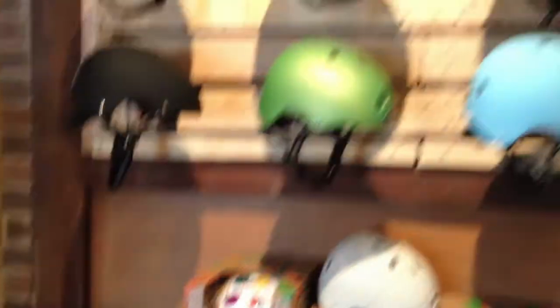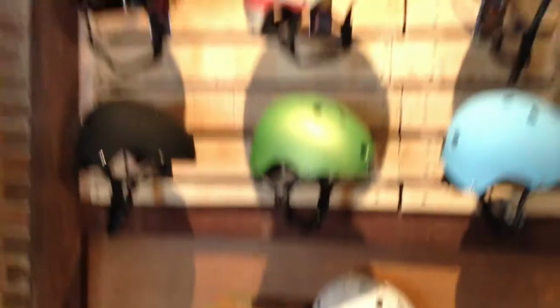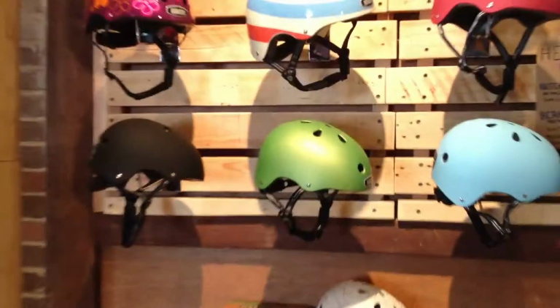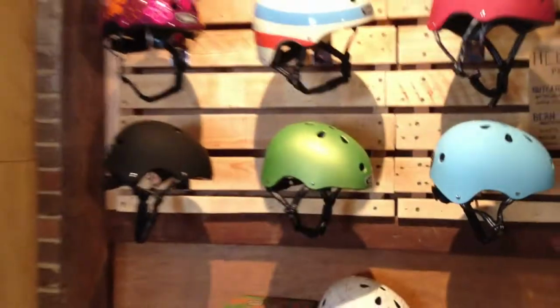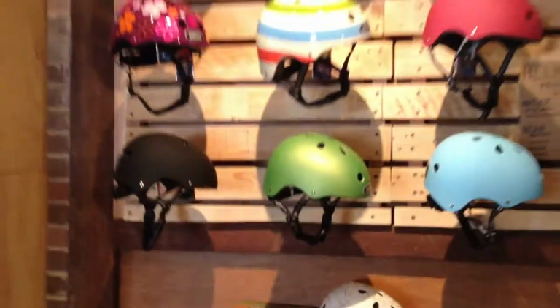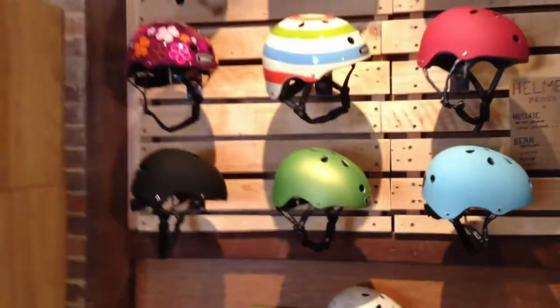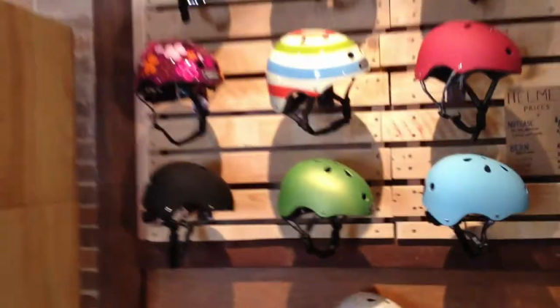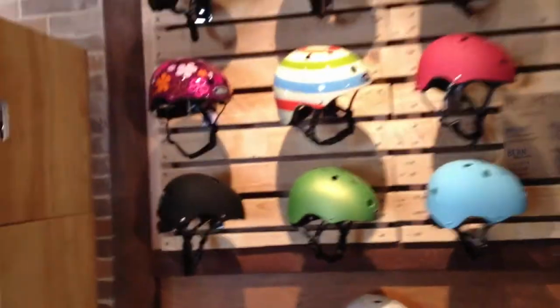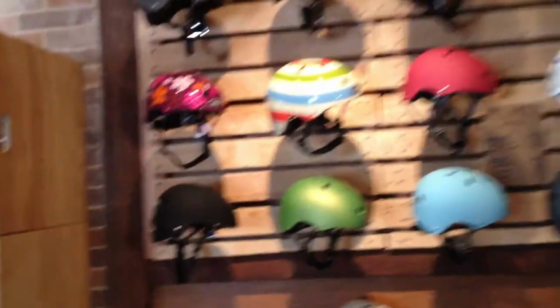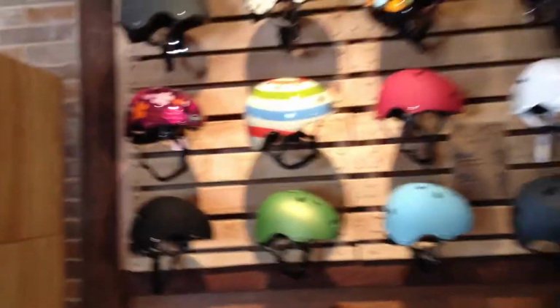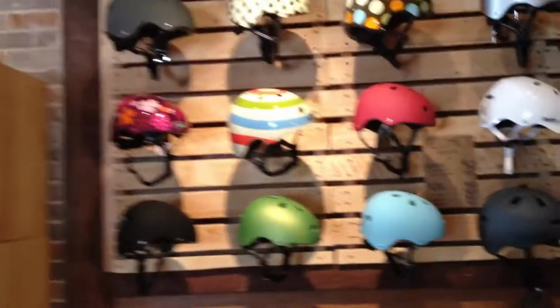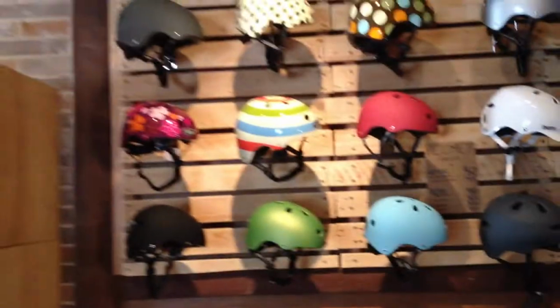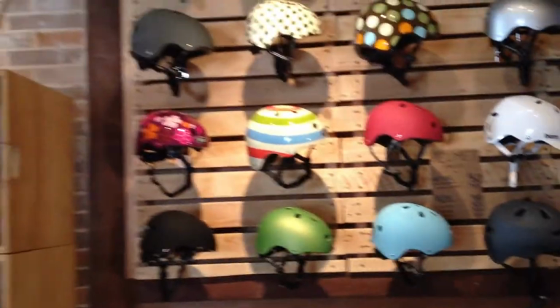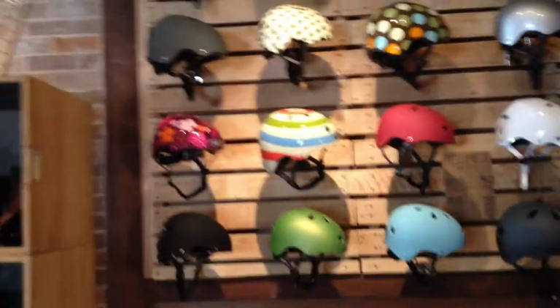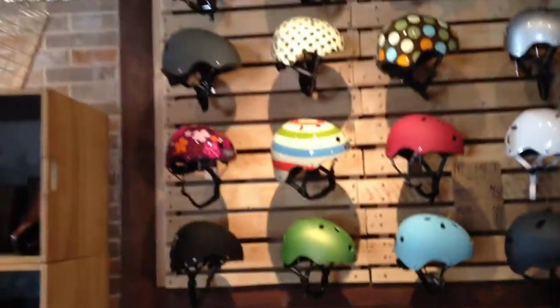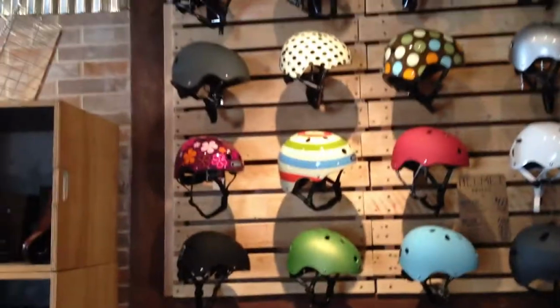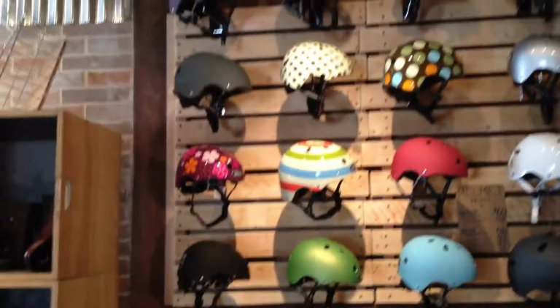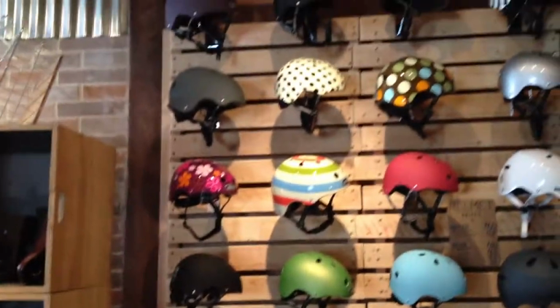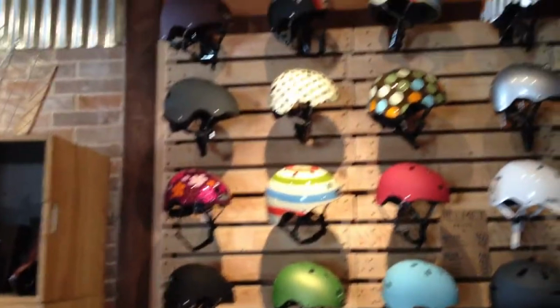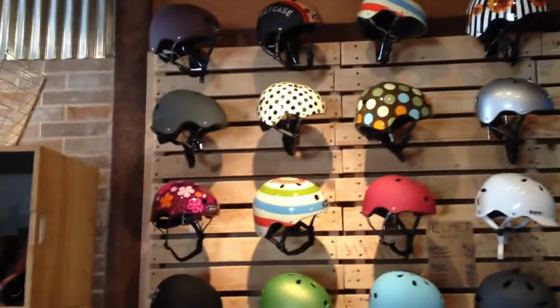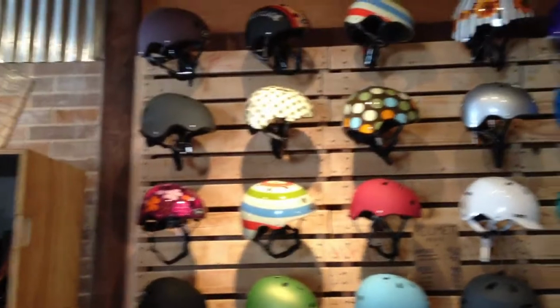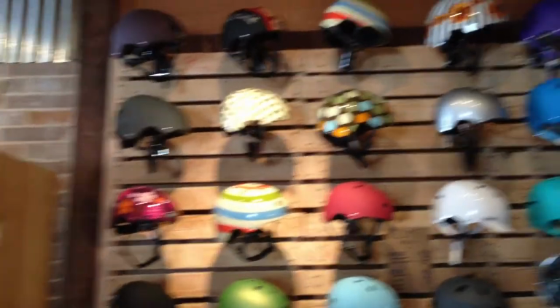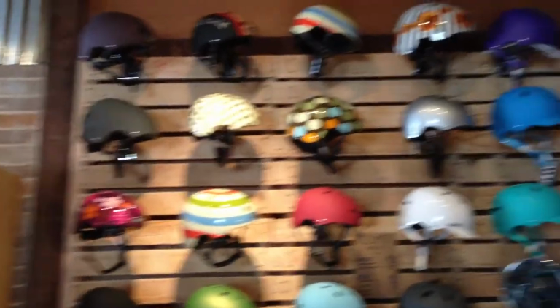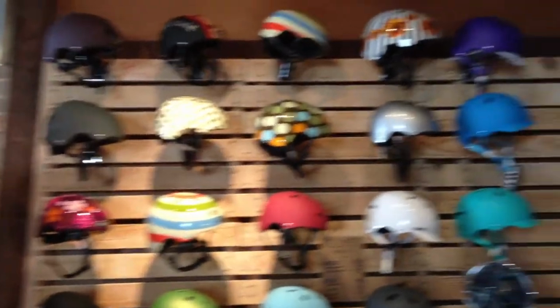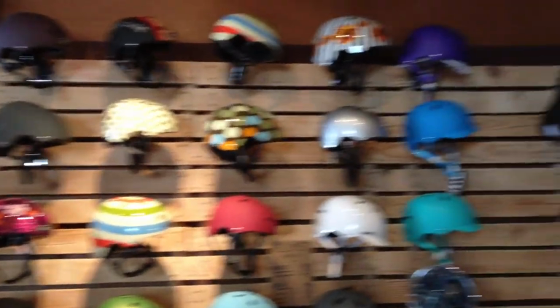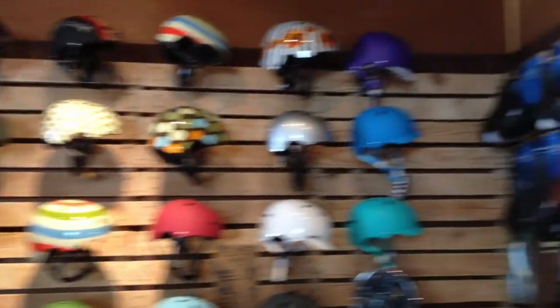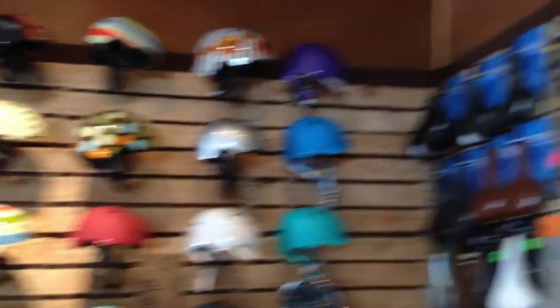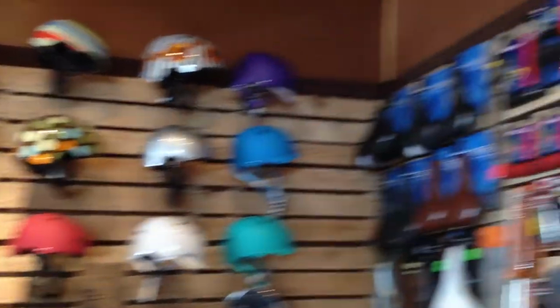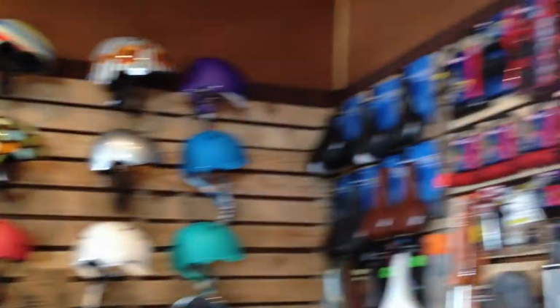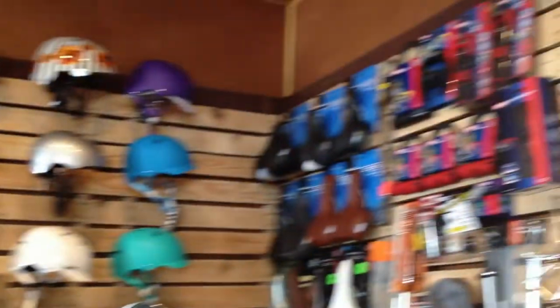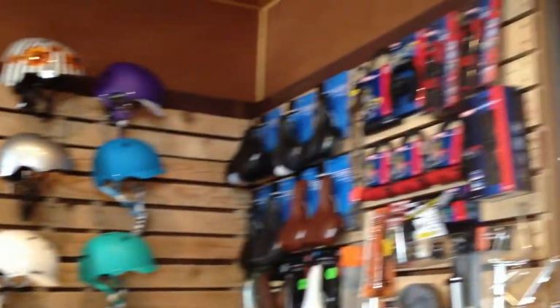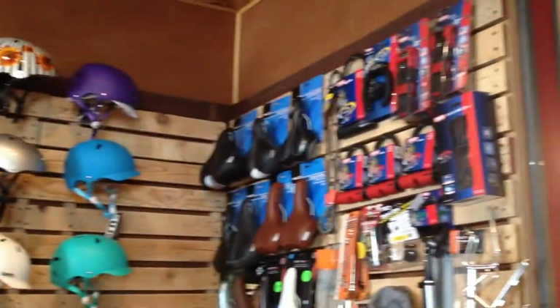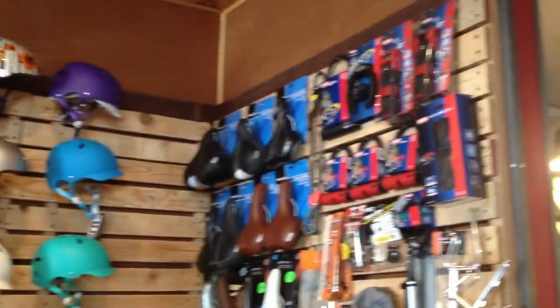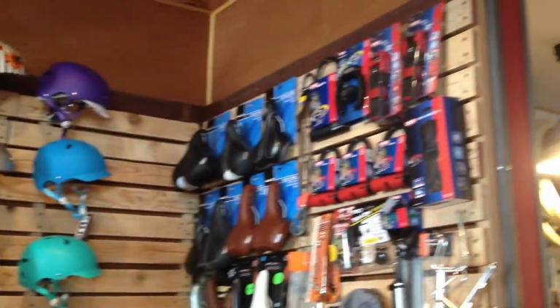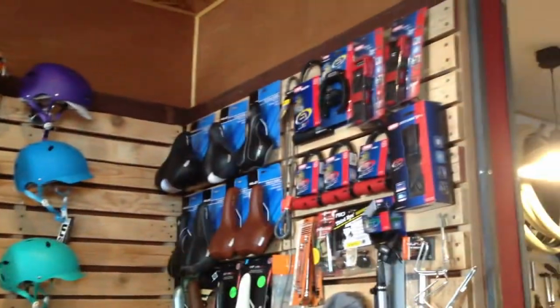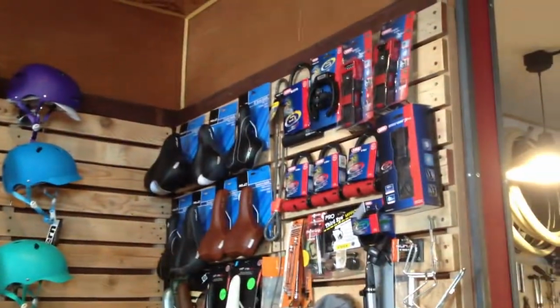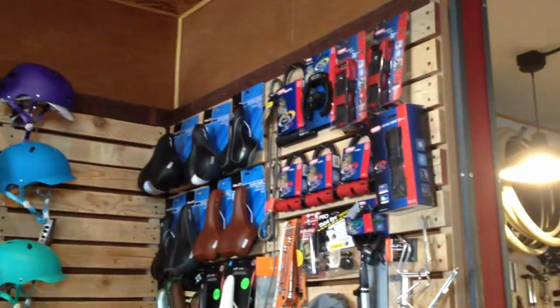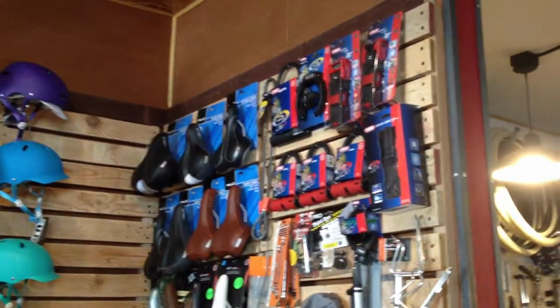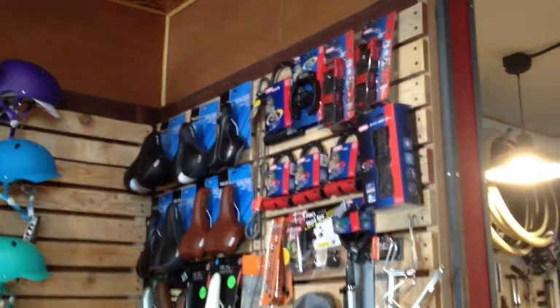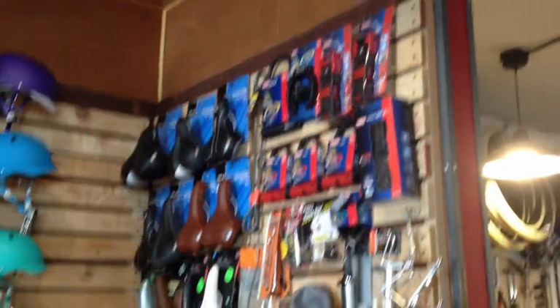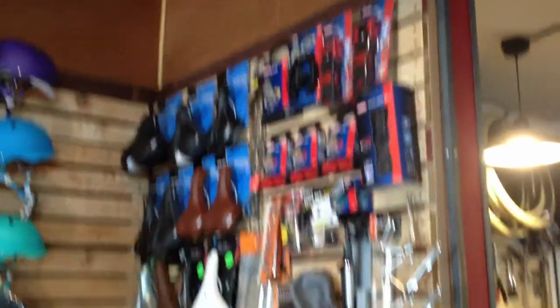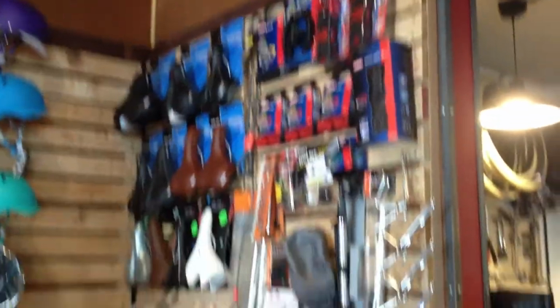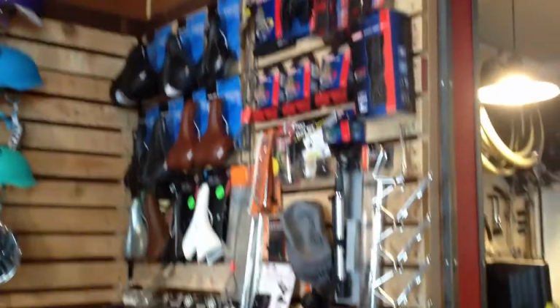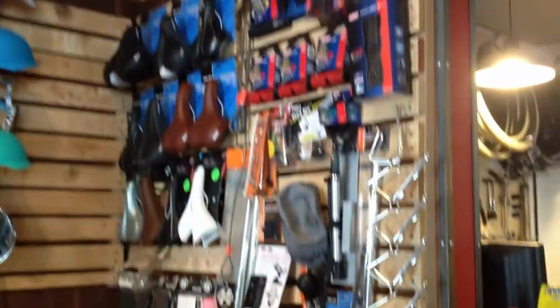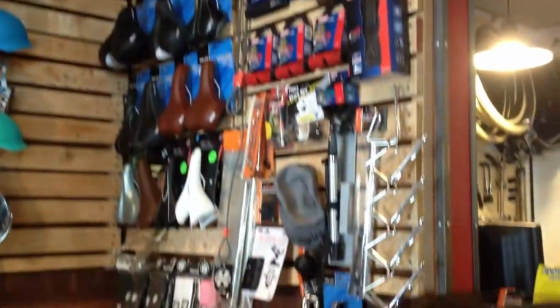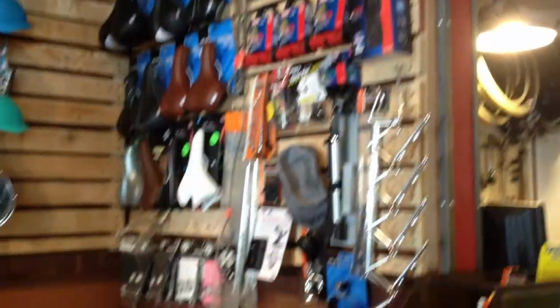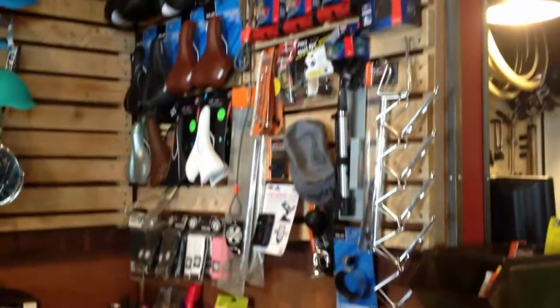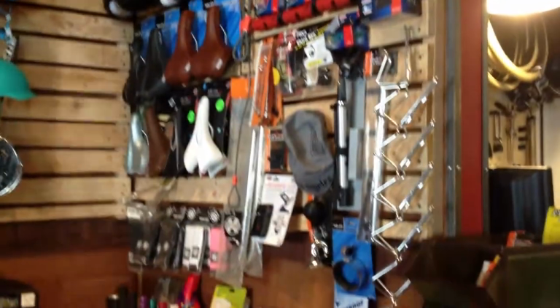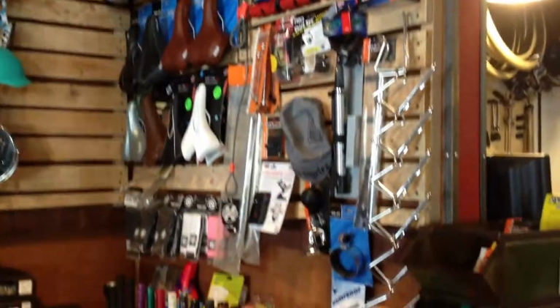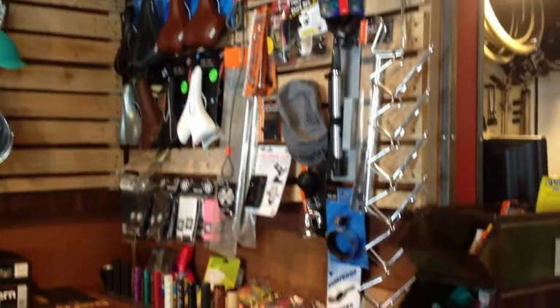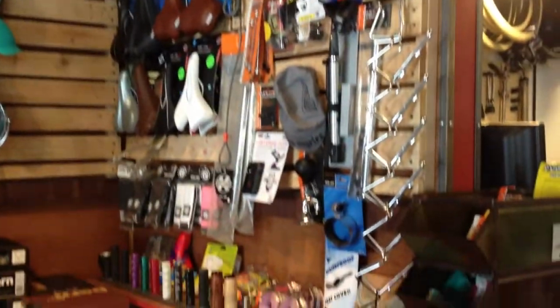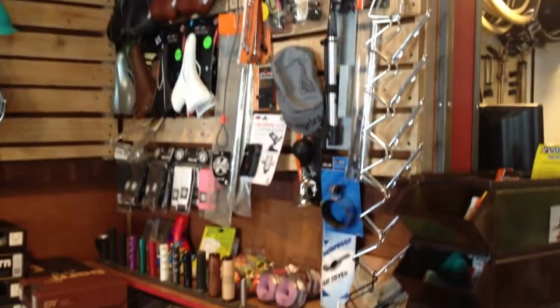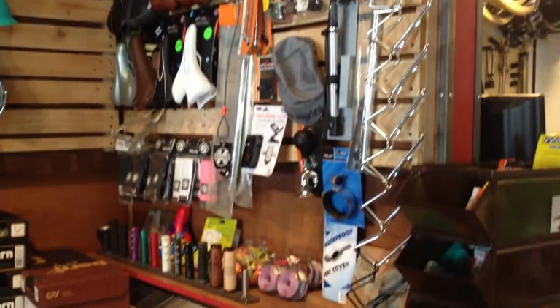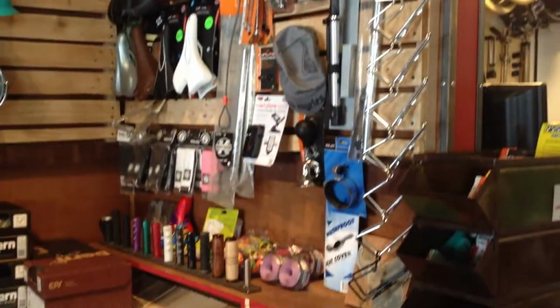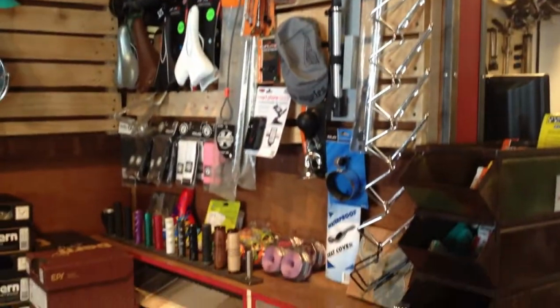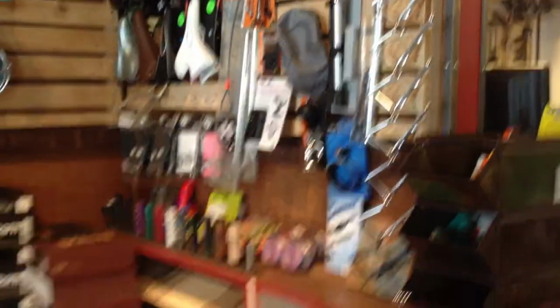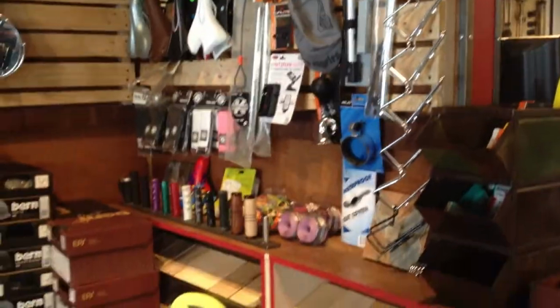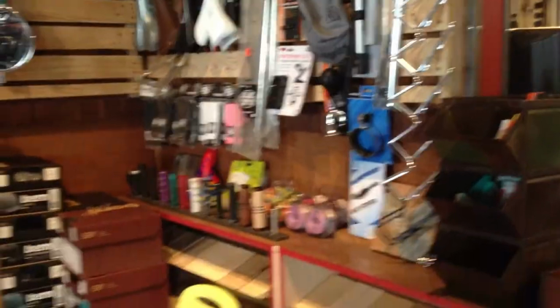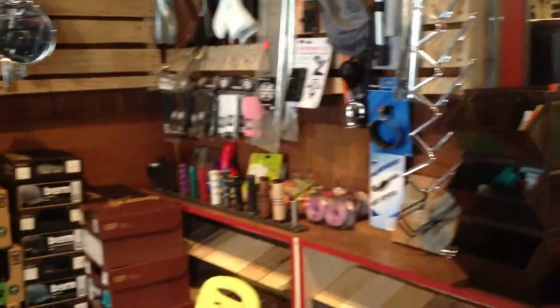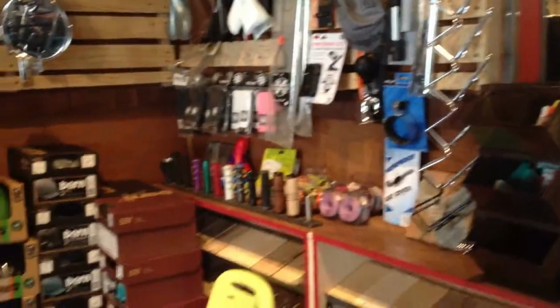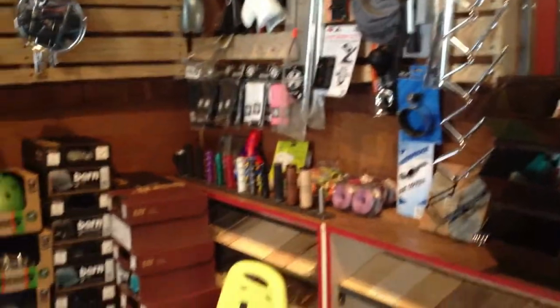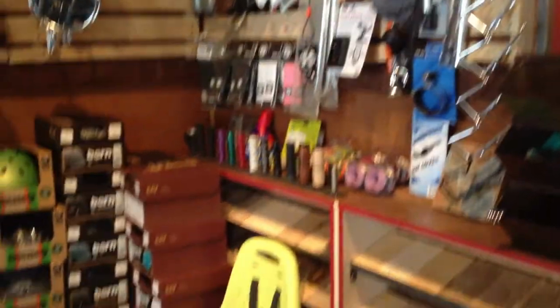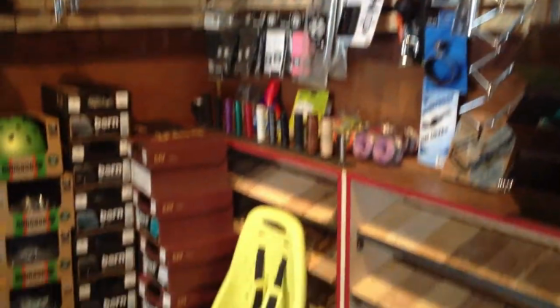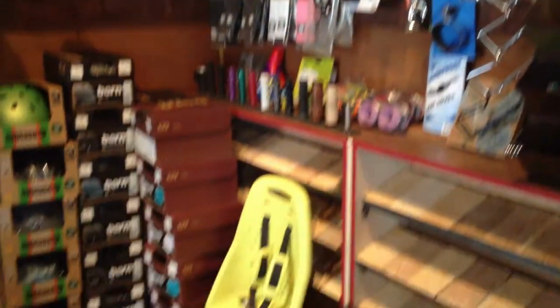Of course, we have our great wall of Nutcase and Bern helmets here. We'll be updating that. All kinds of high-quality locks from Abus. All your bike shop swag there.